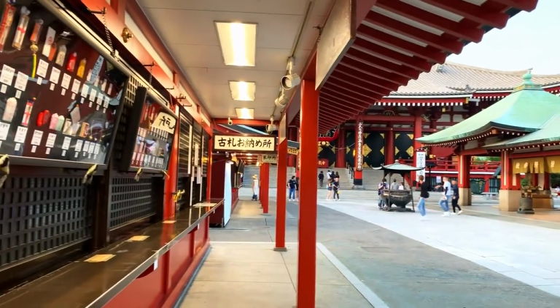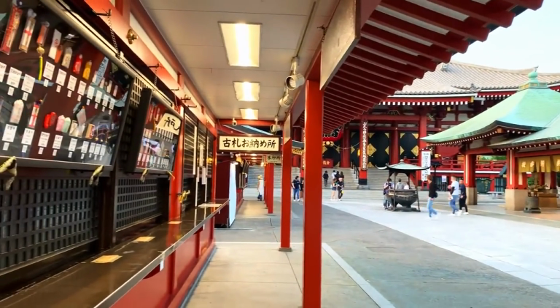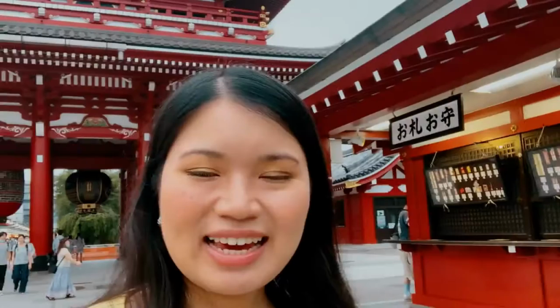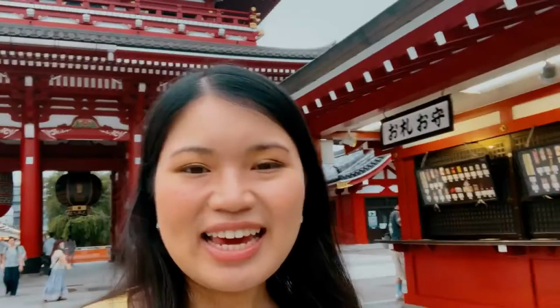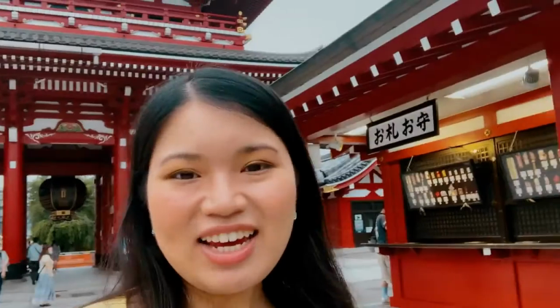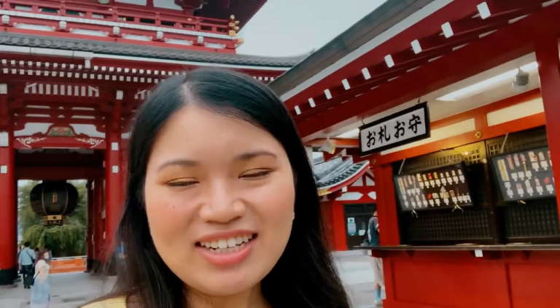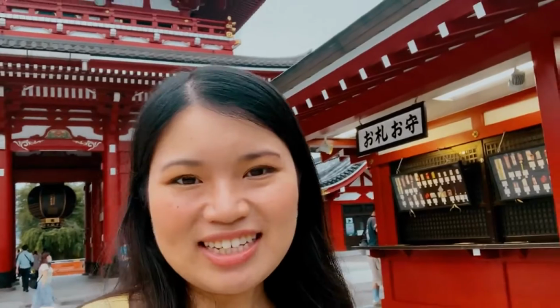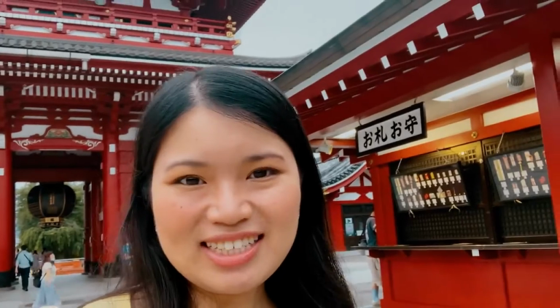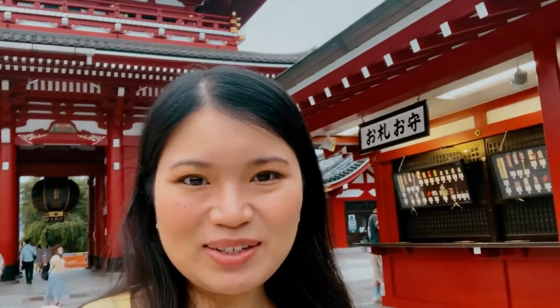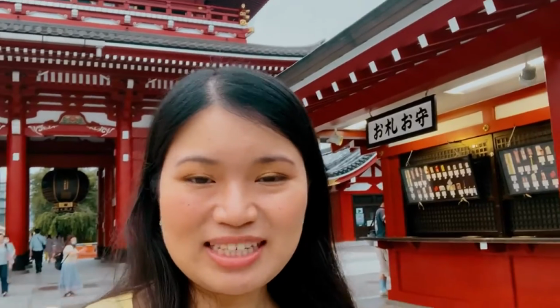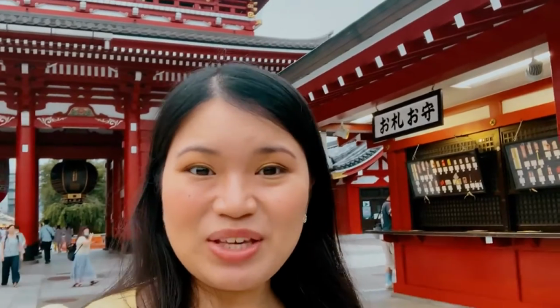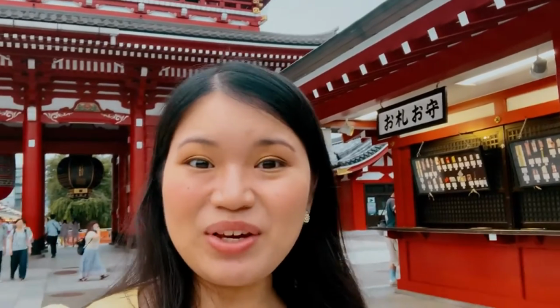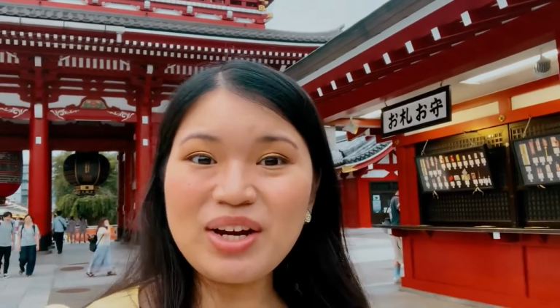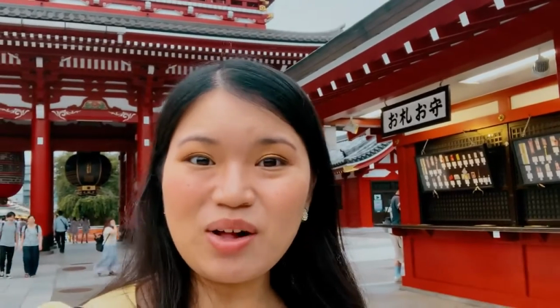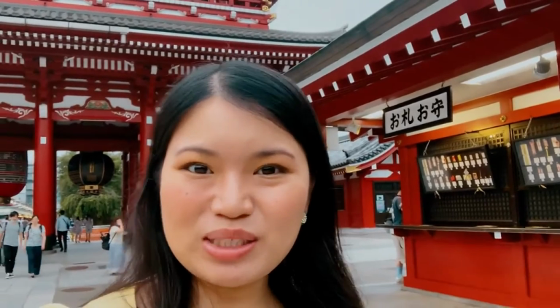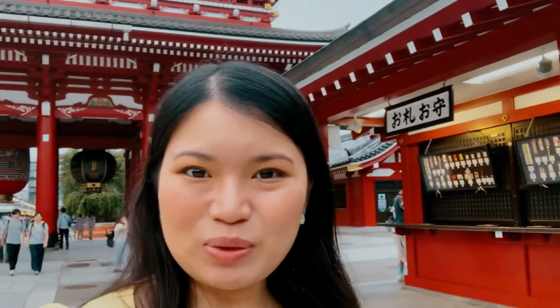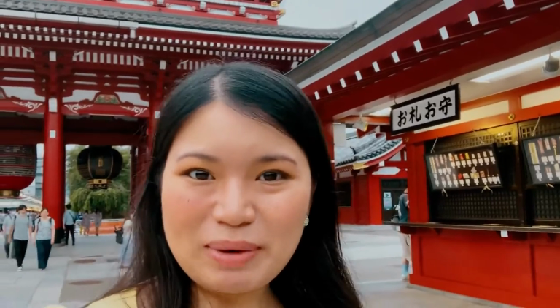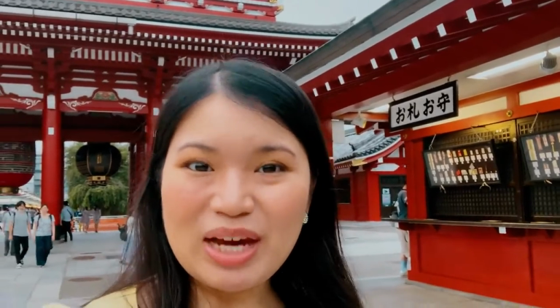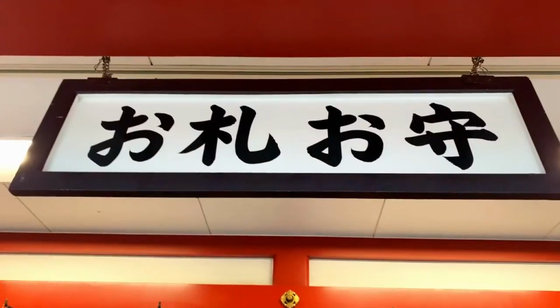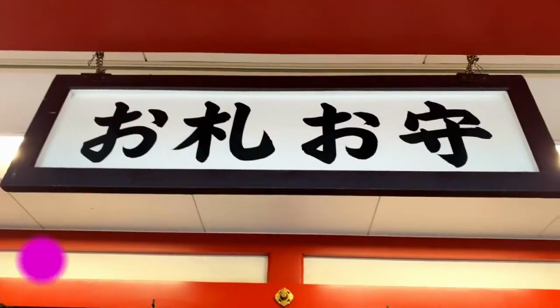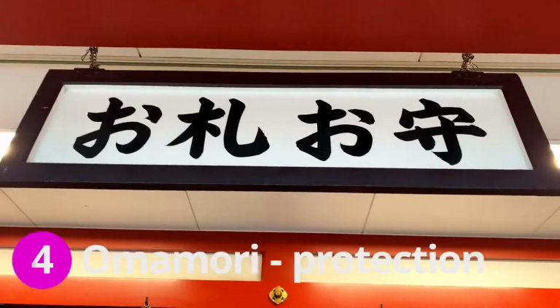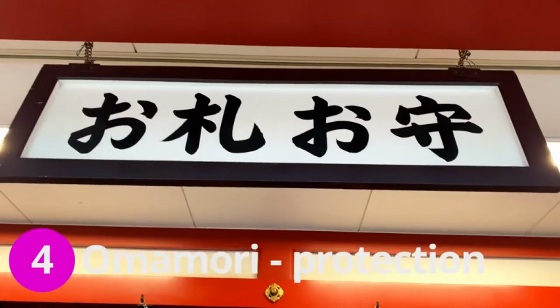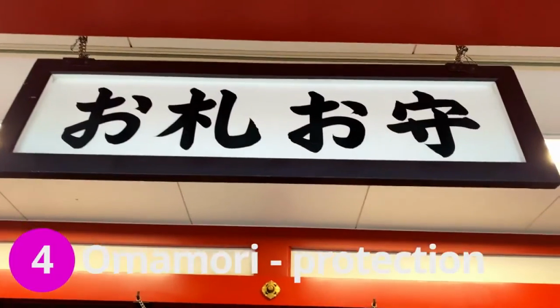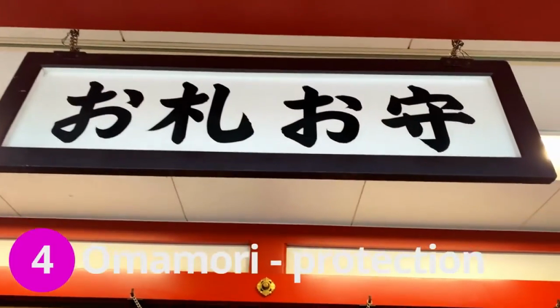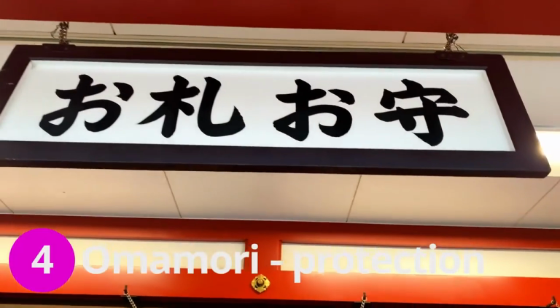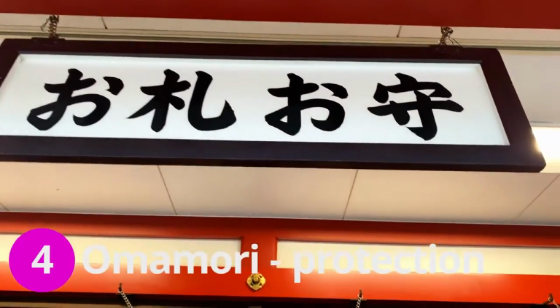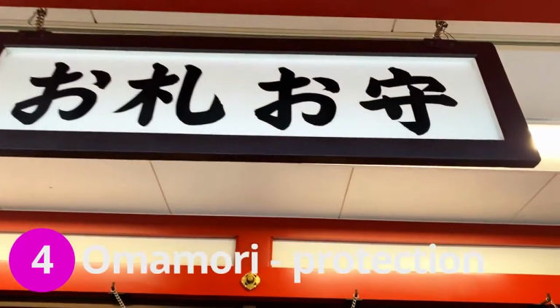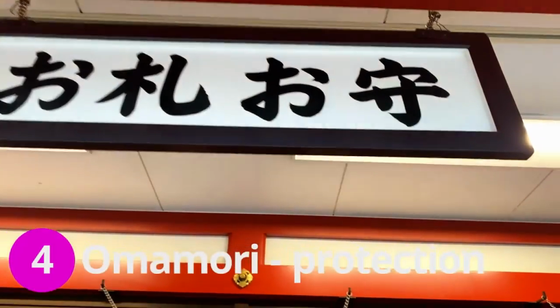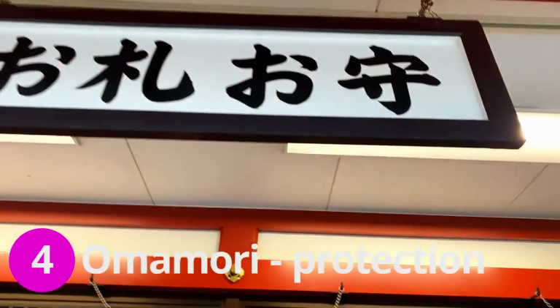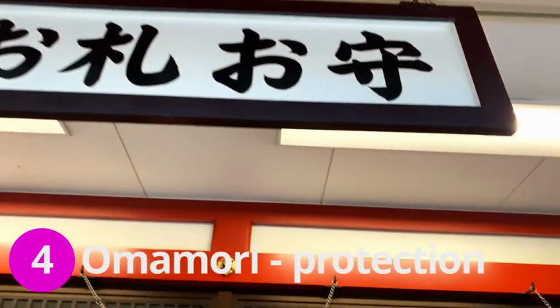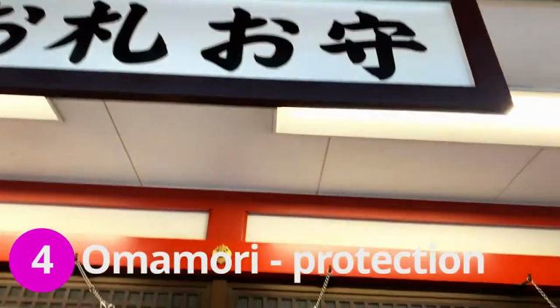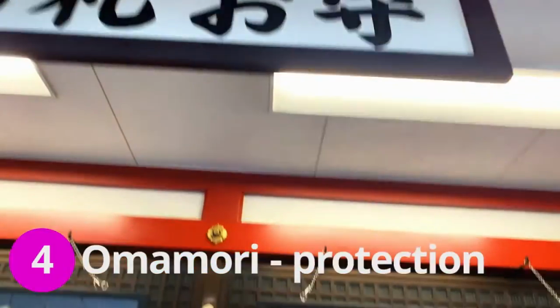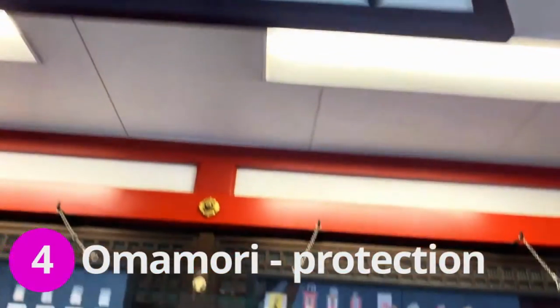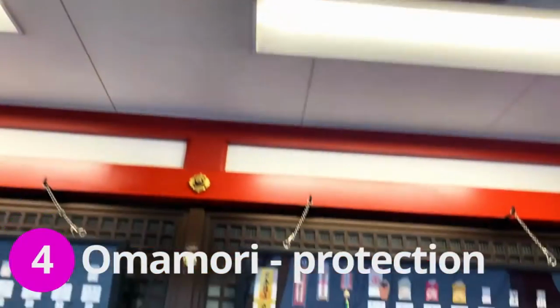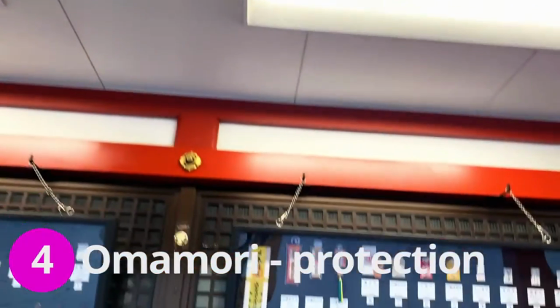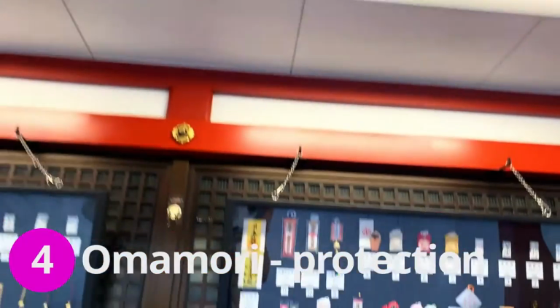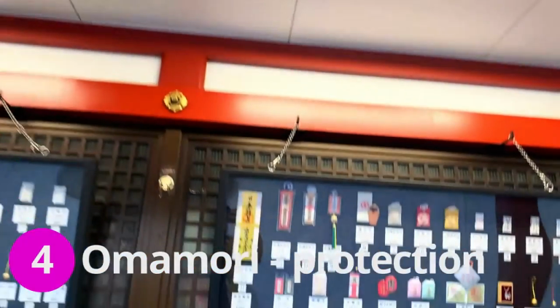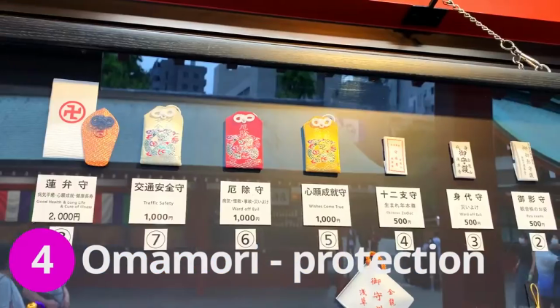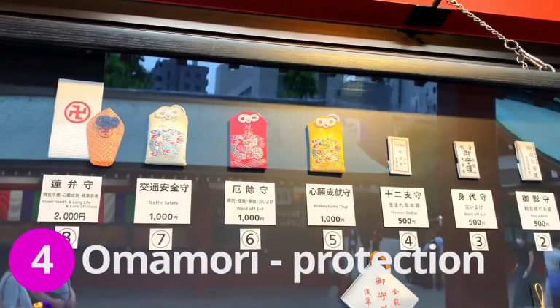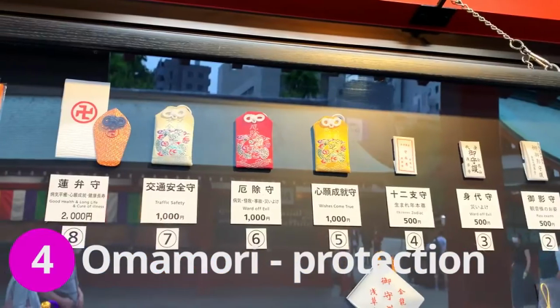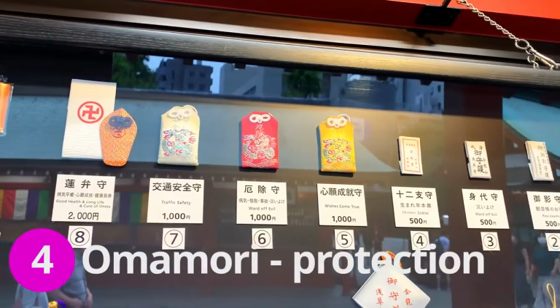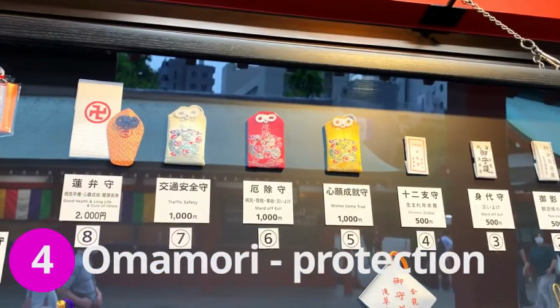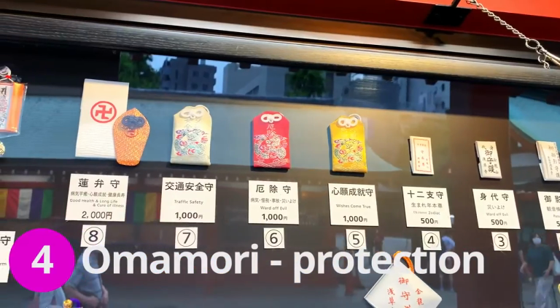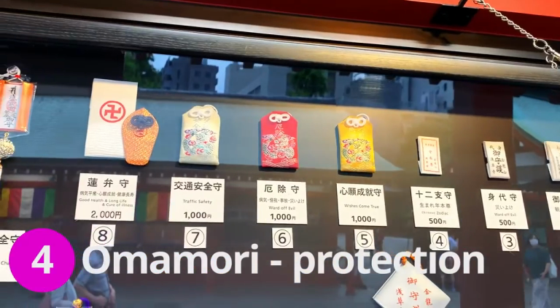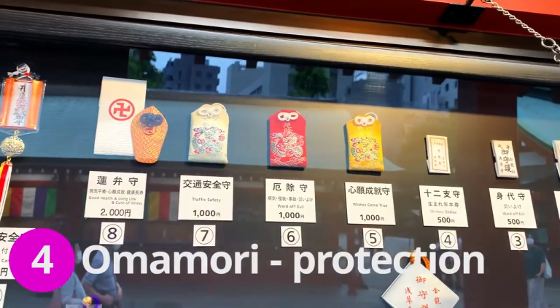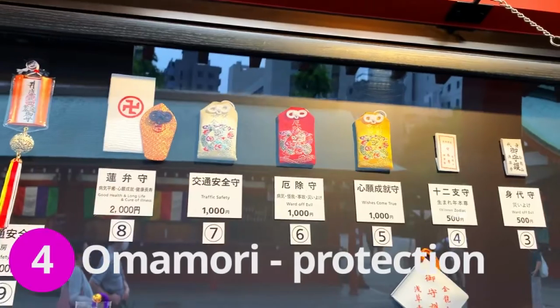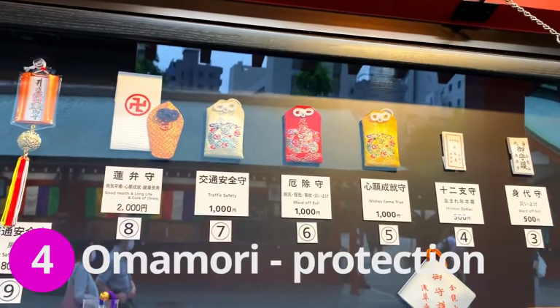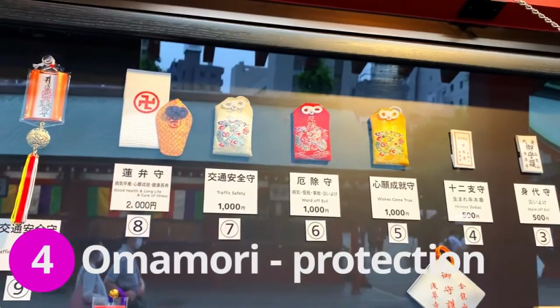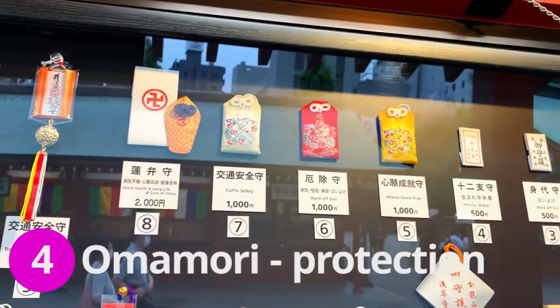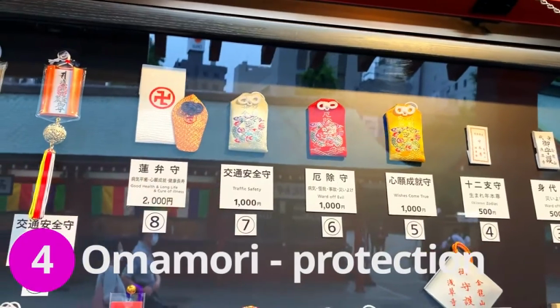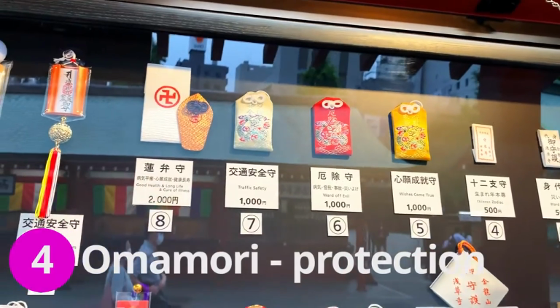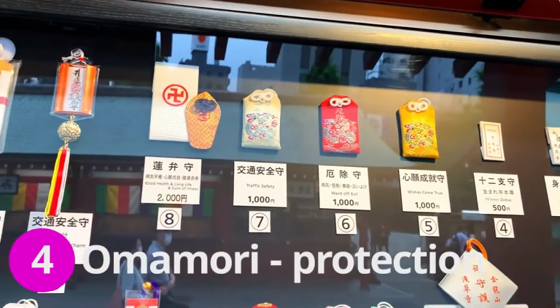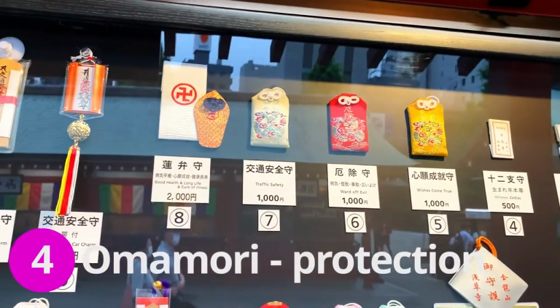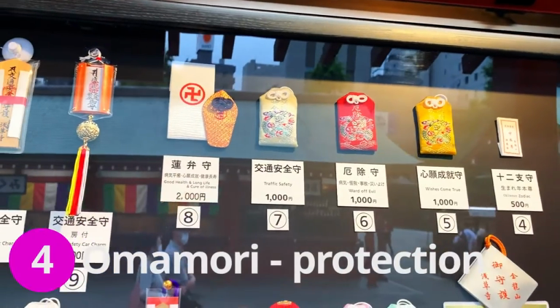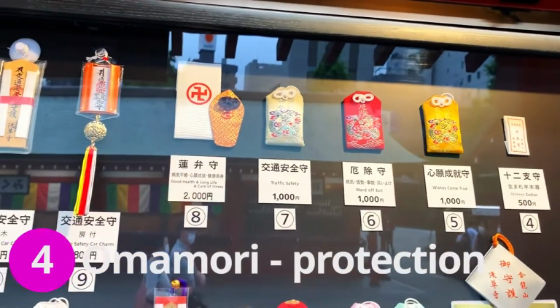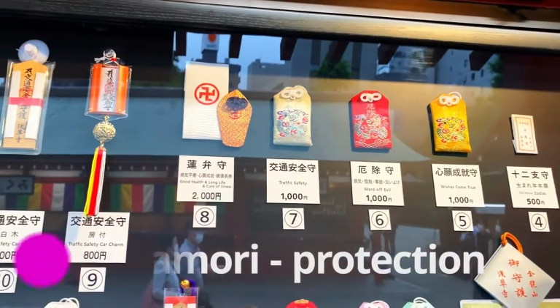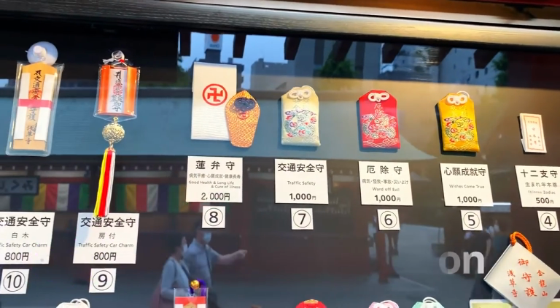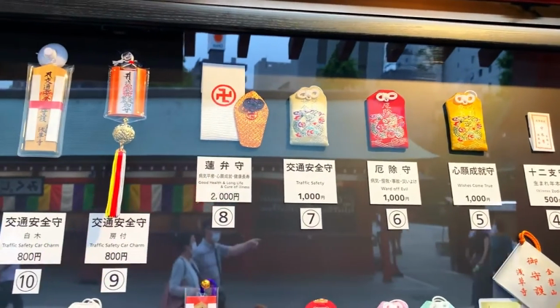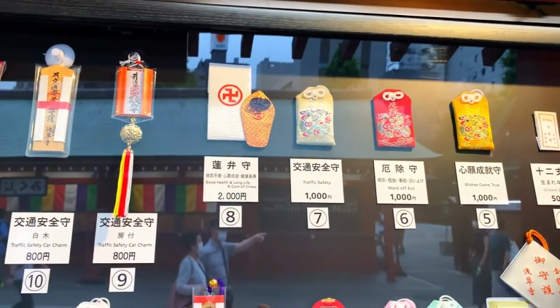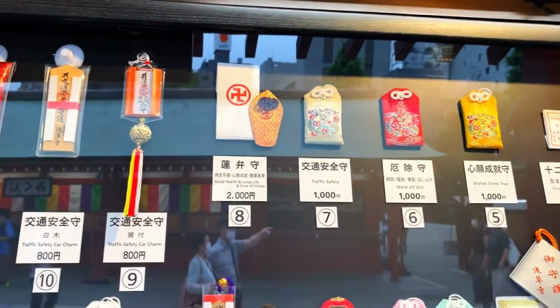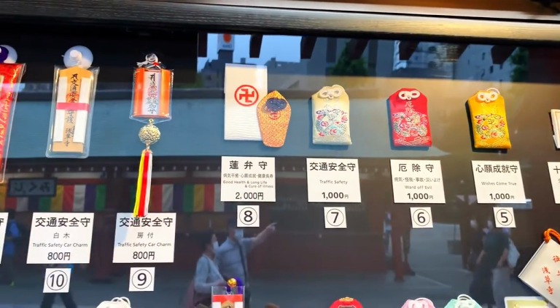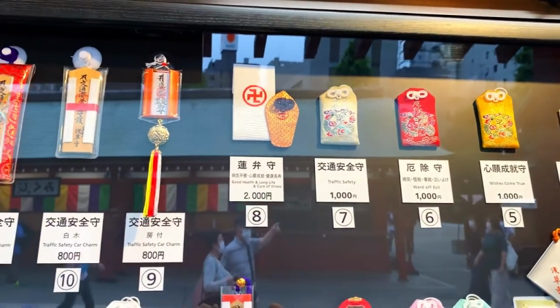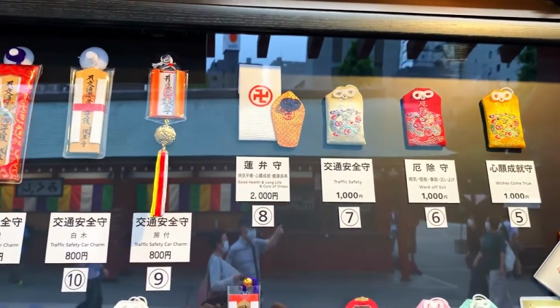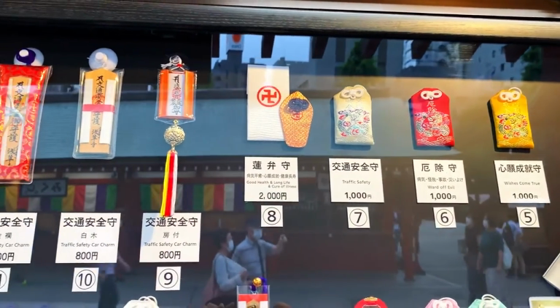Here at Asakusa, you can also buy omamori, or protection bags — some for safety, some for good luck.